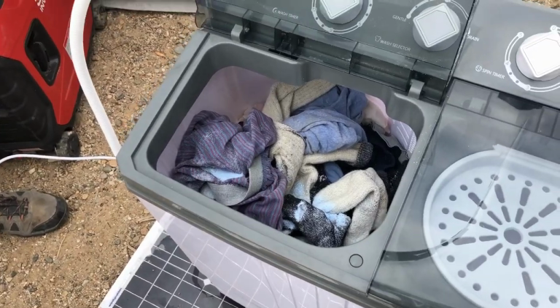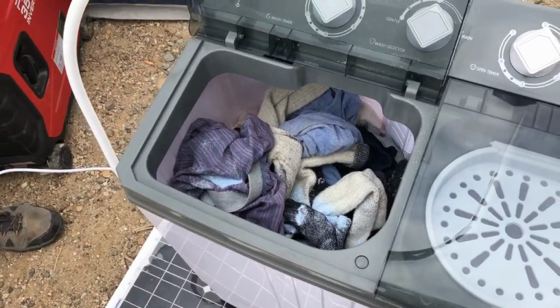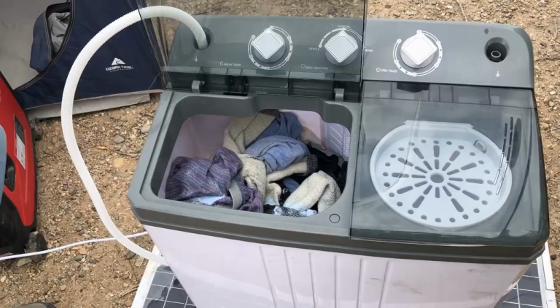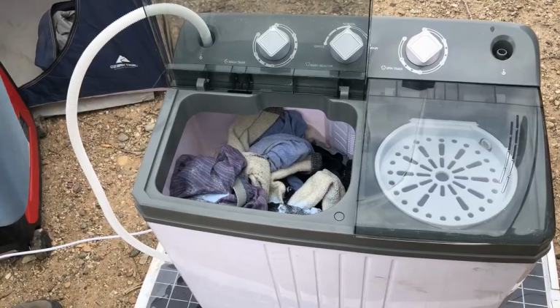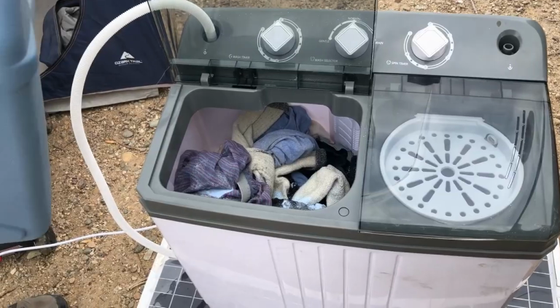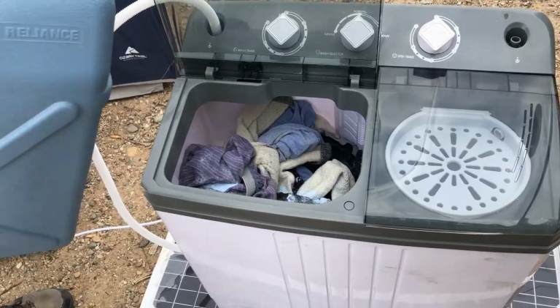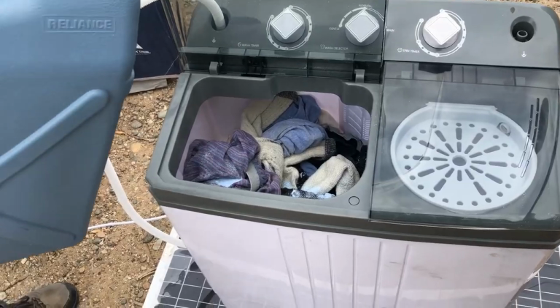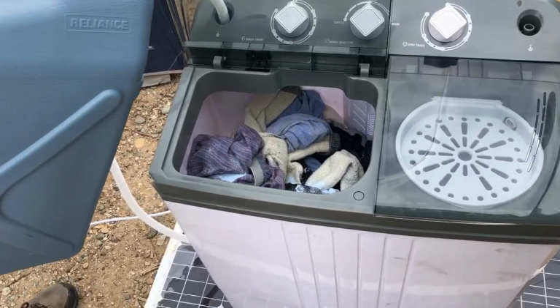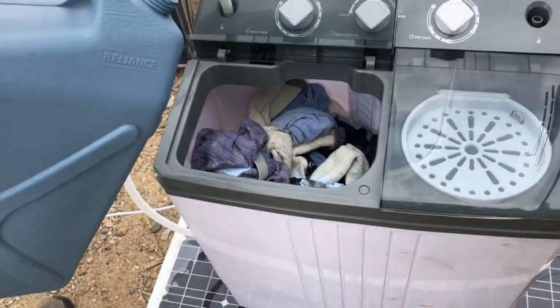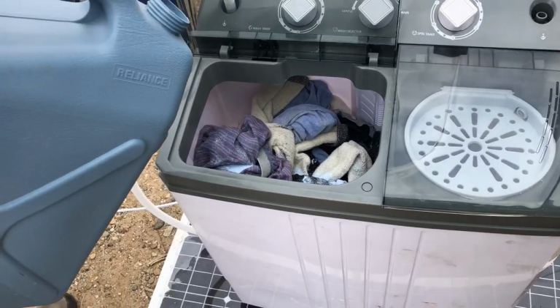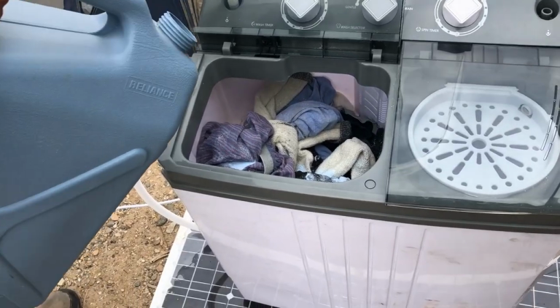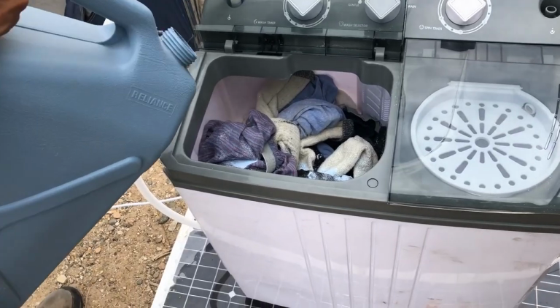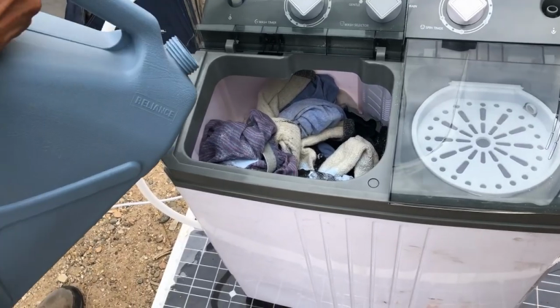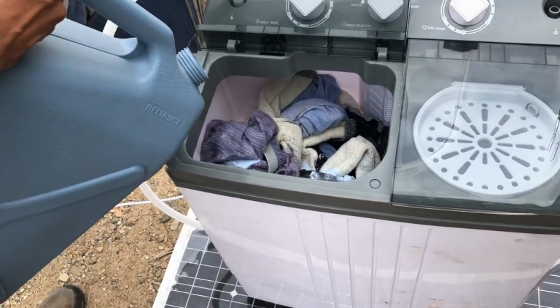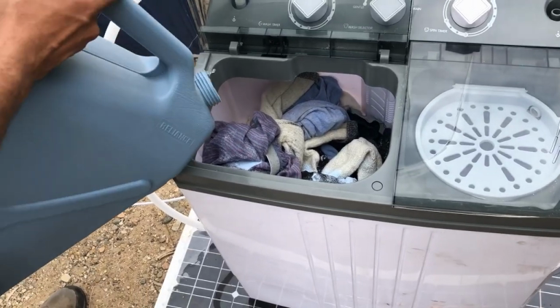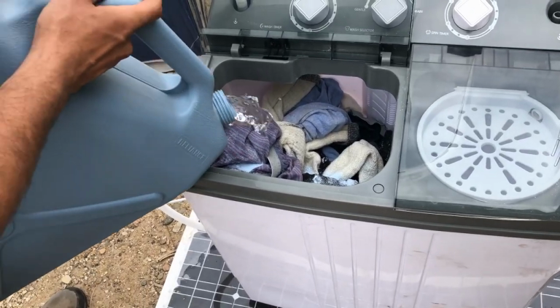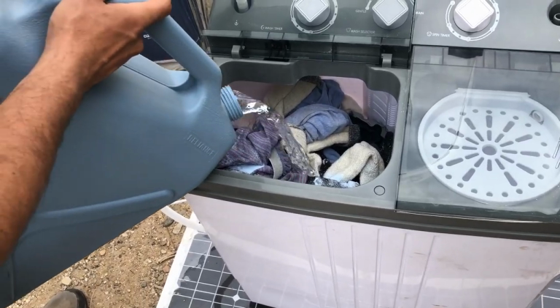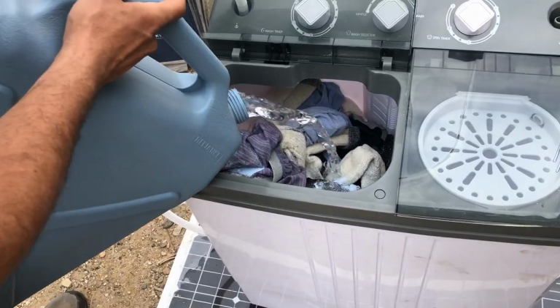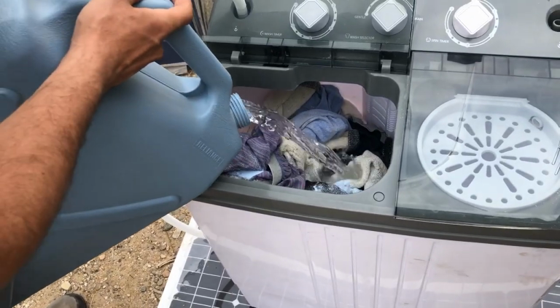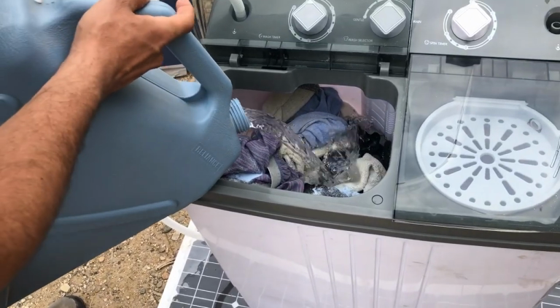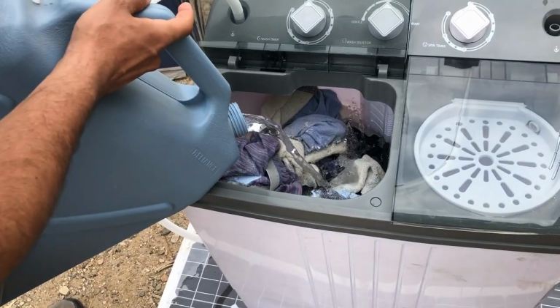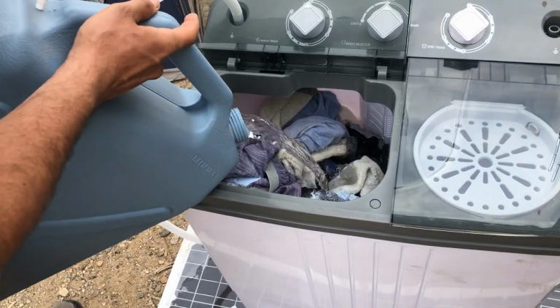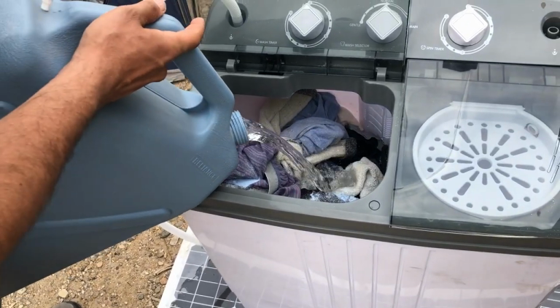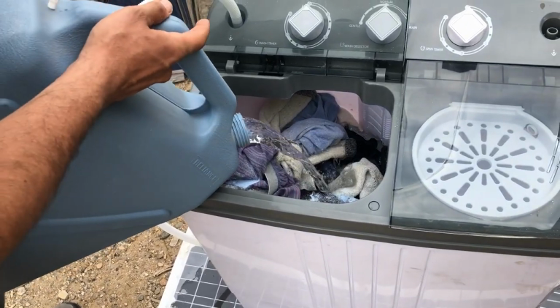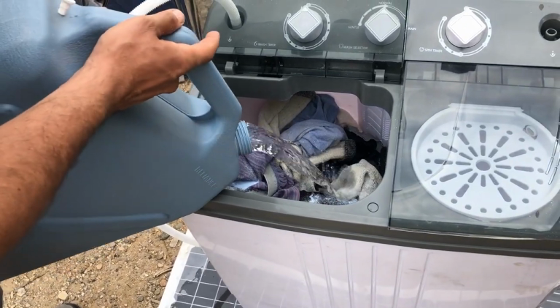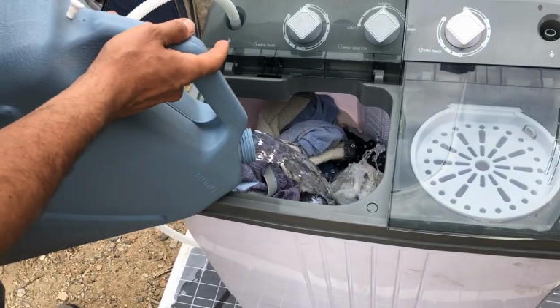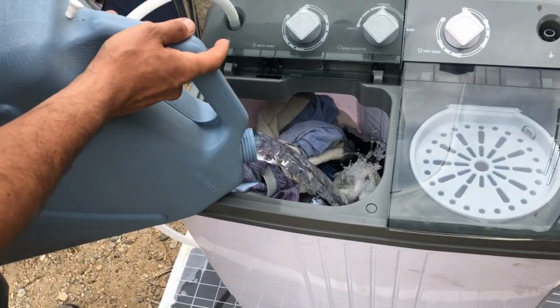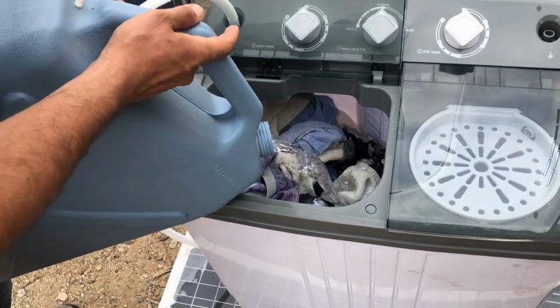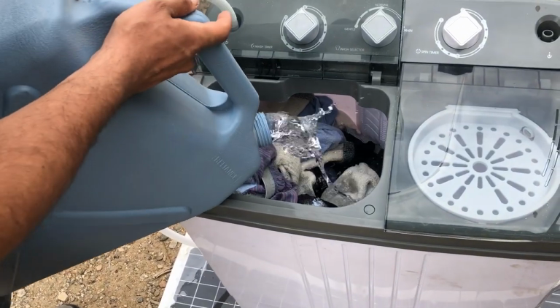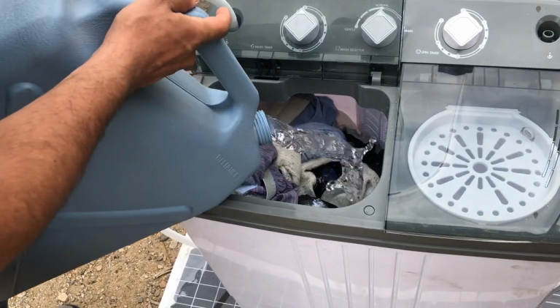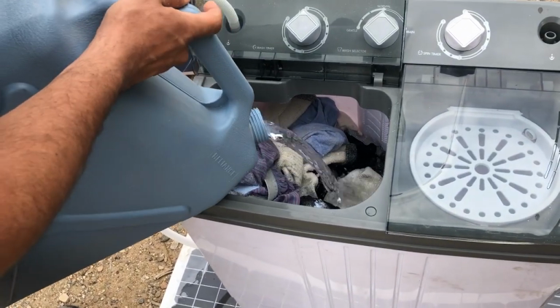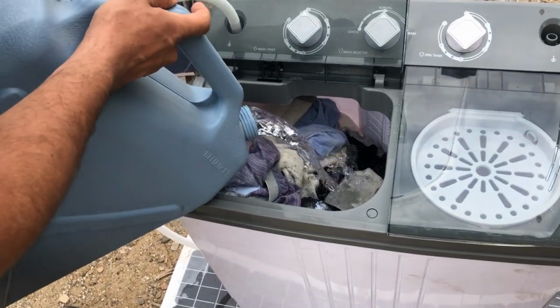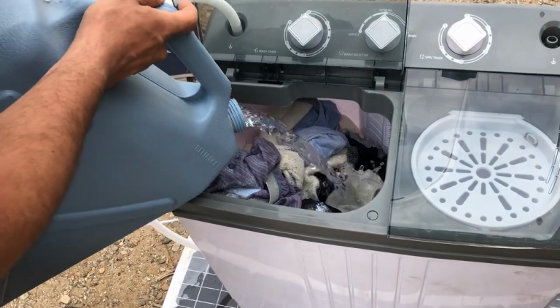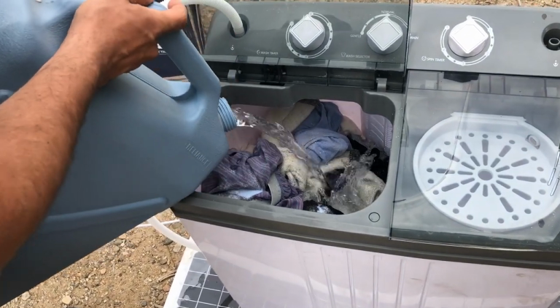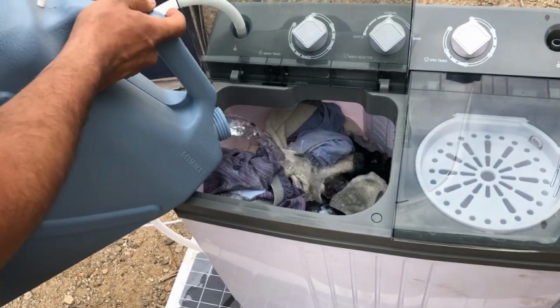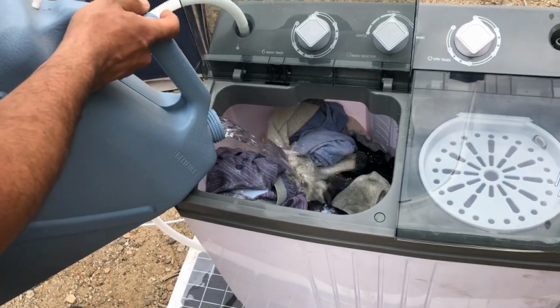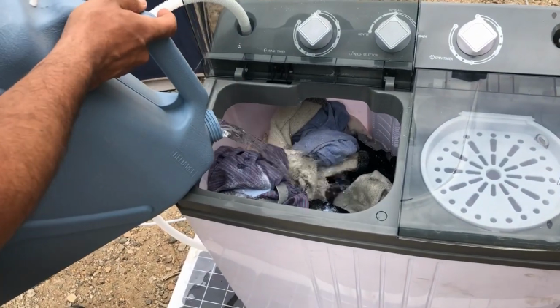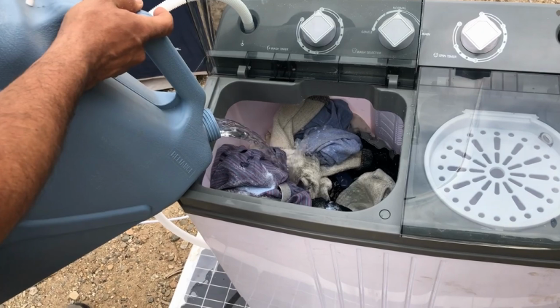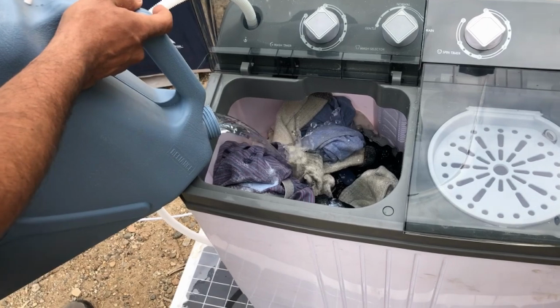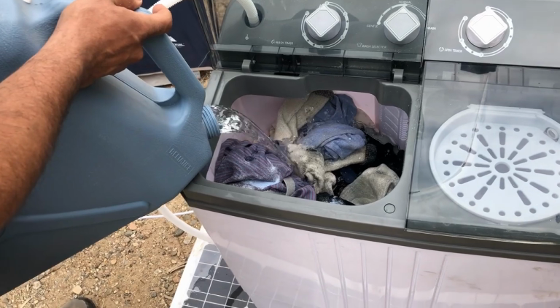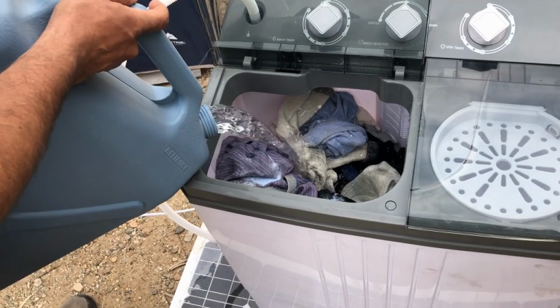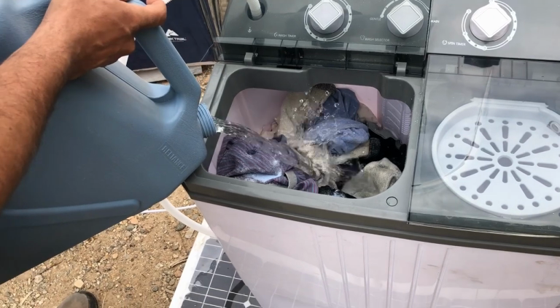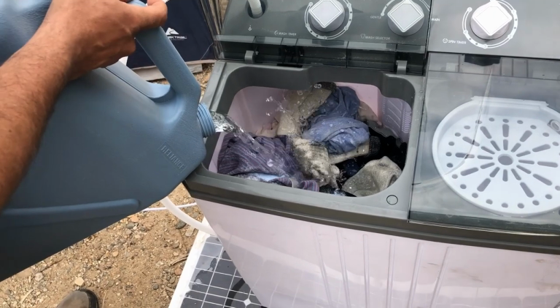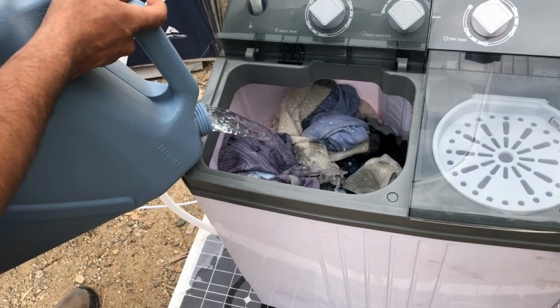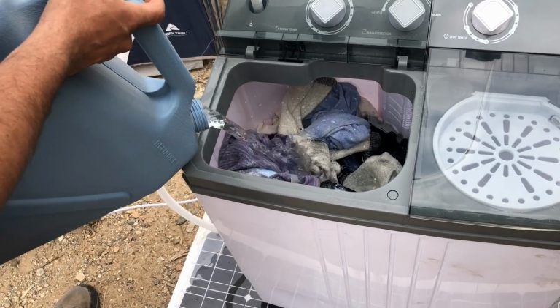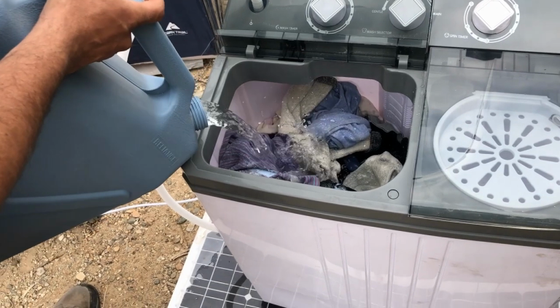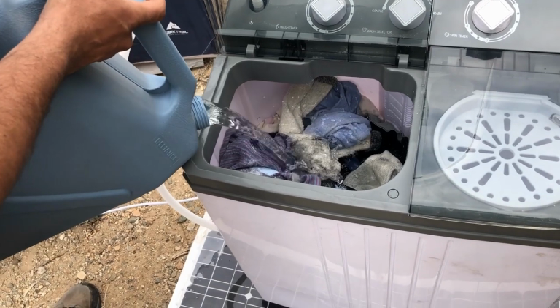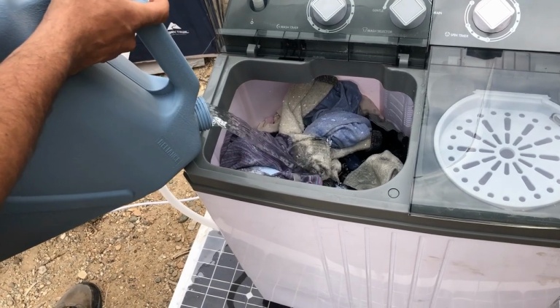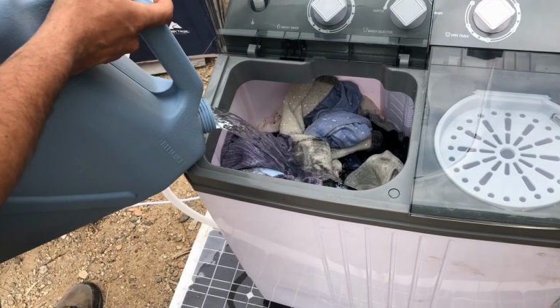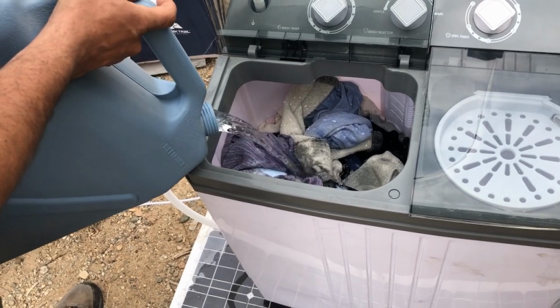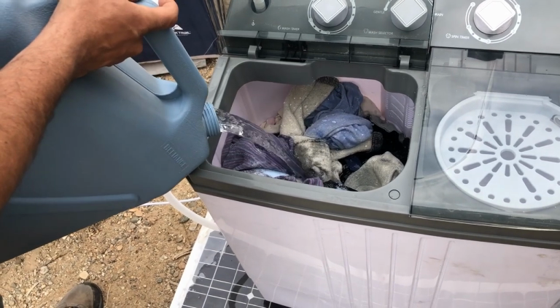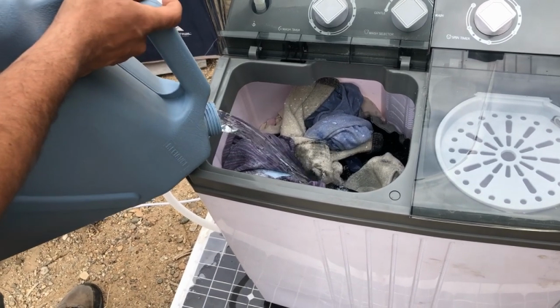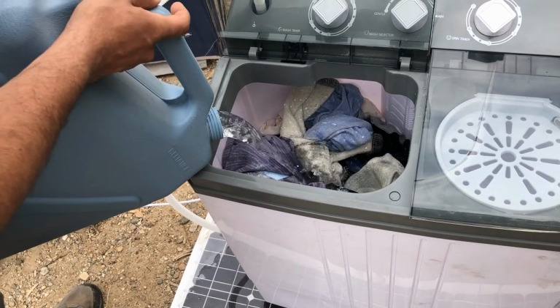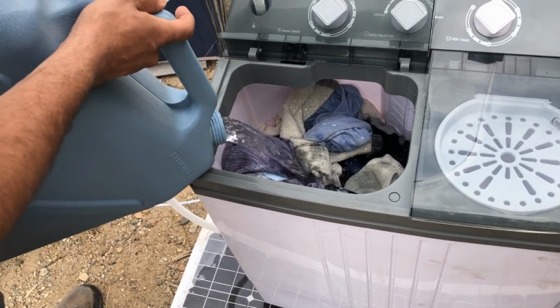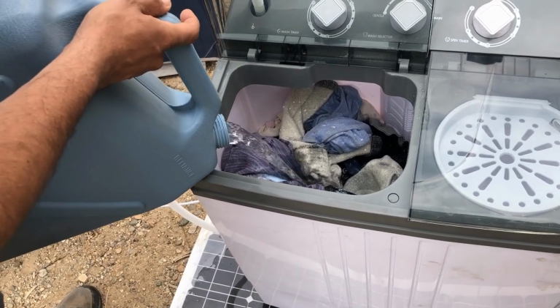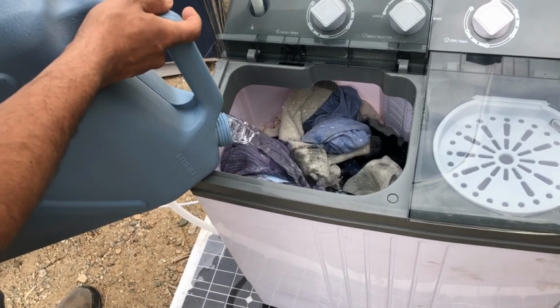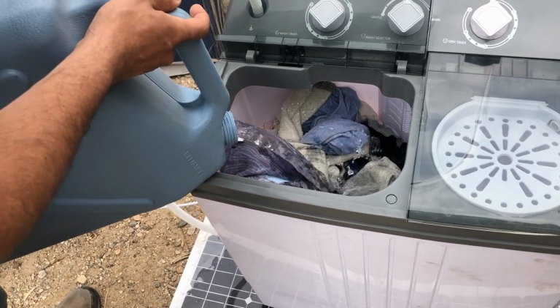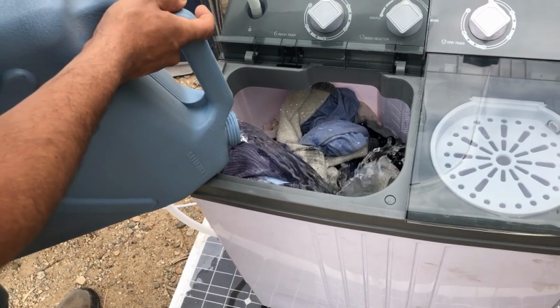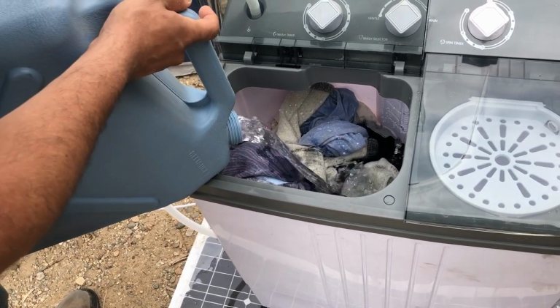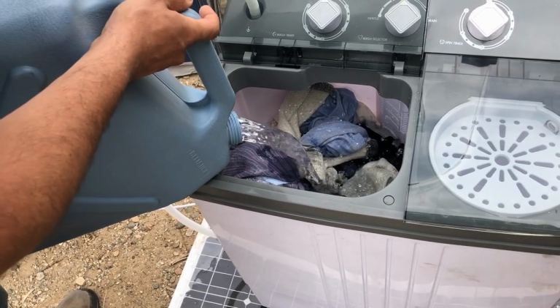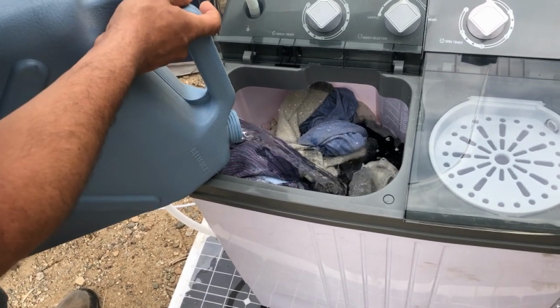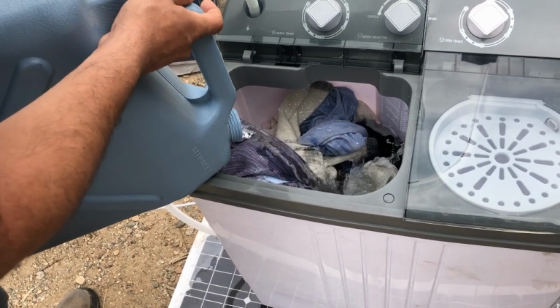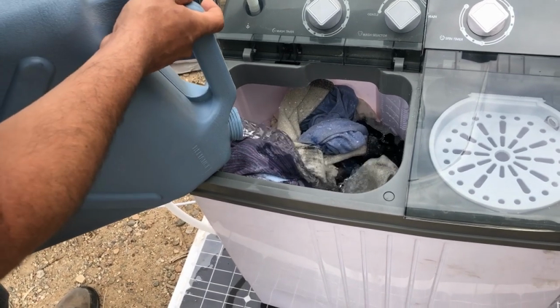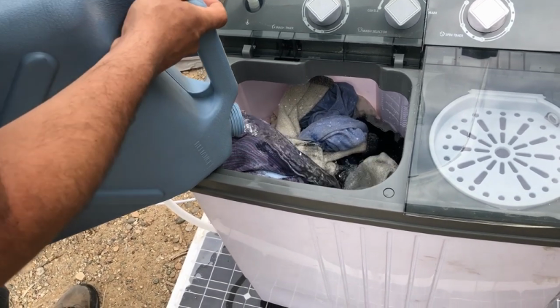It takes about three gallons for the wash and three gallons for the rinse cycle. Let's find out how it goes!